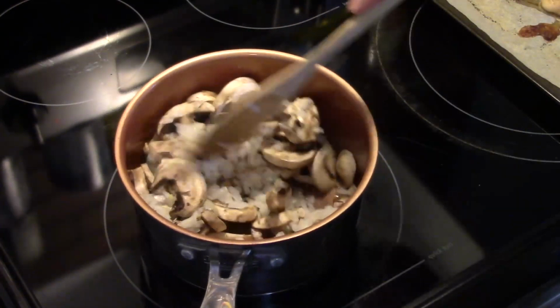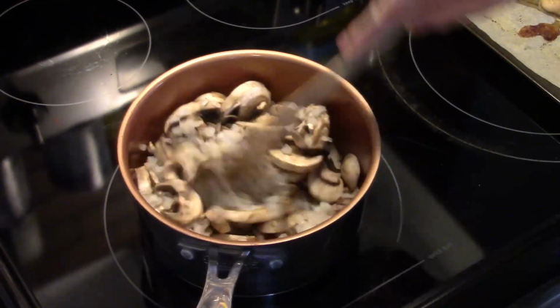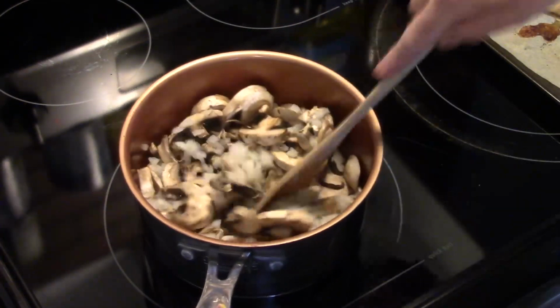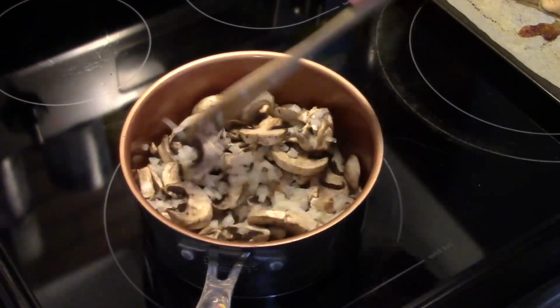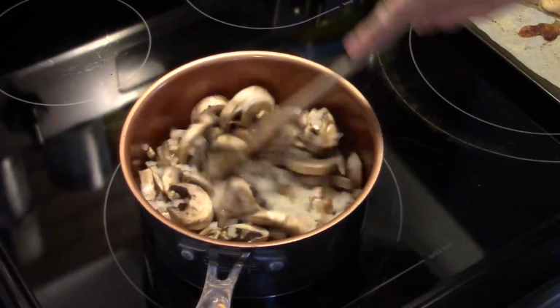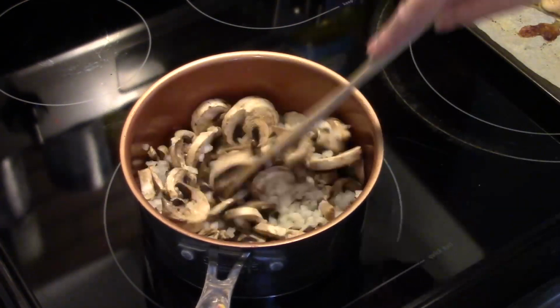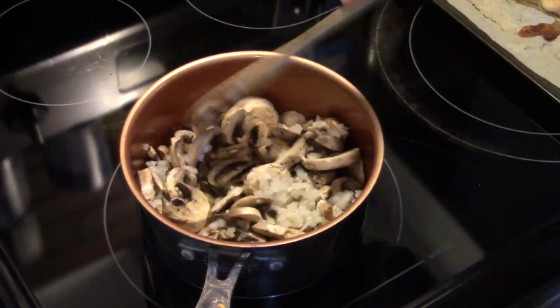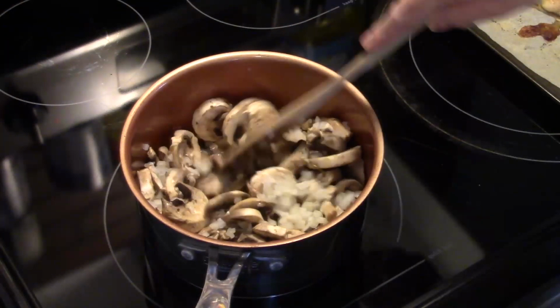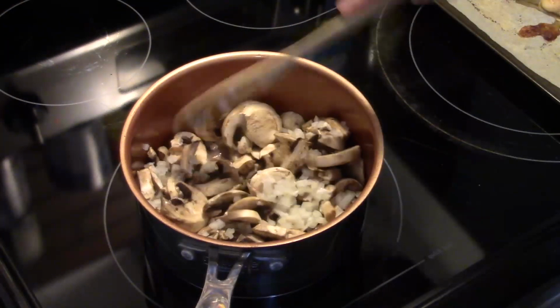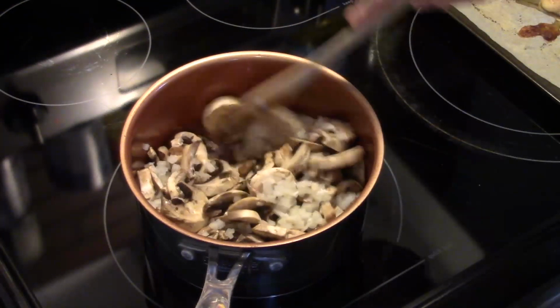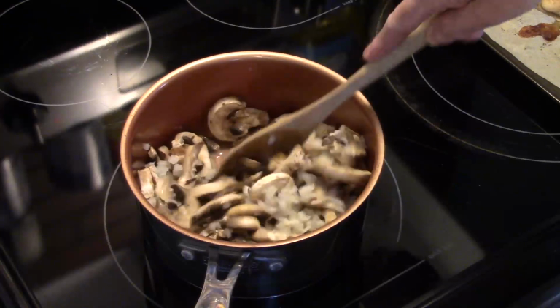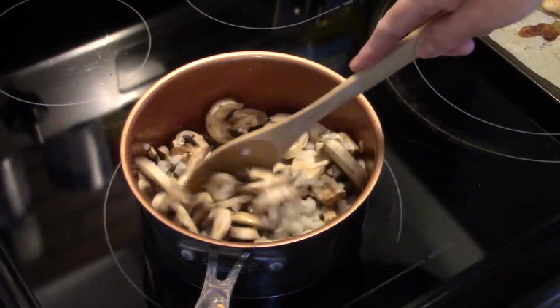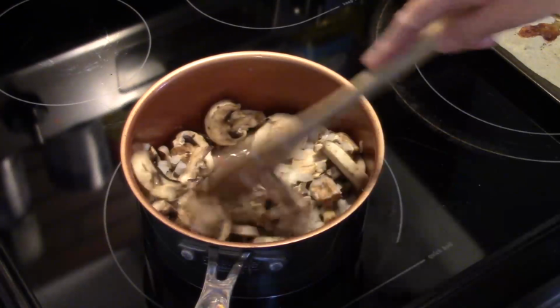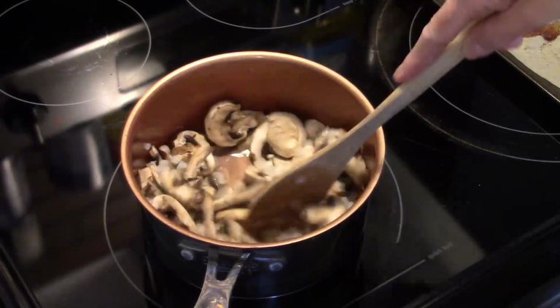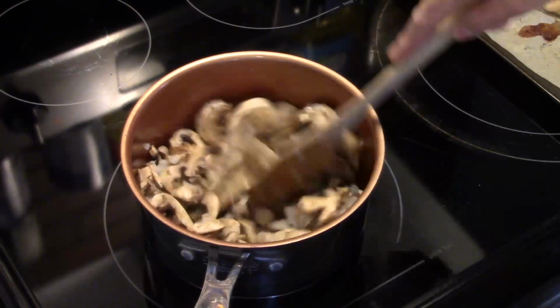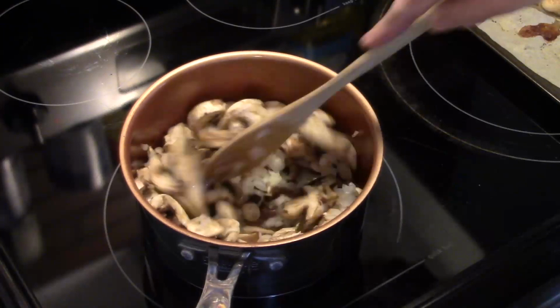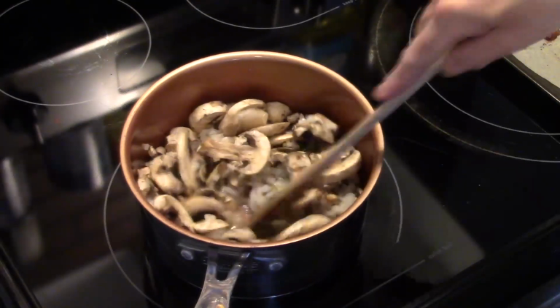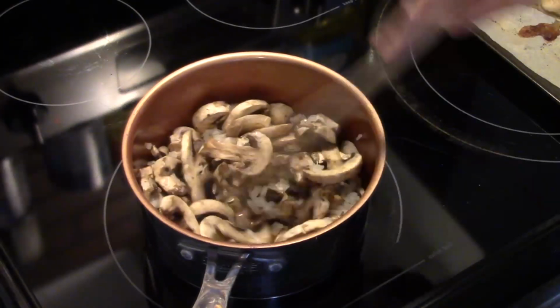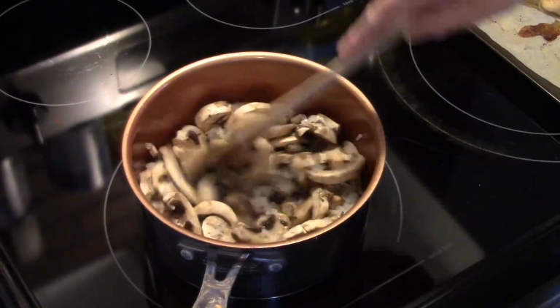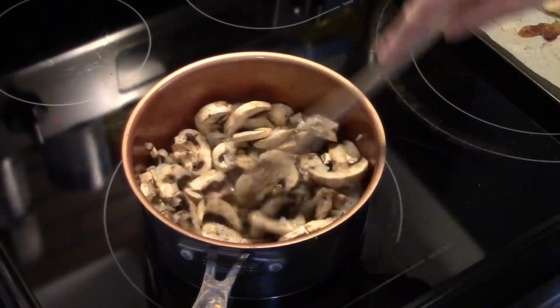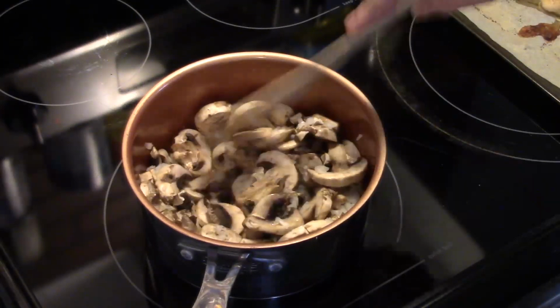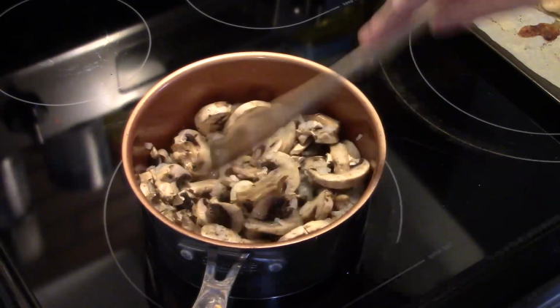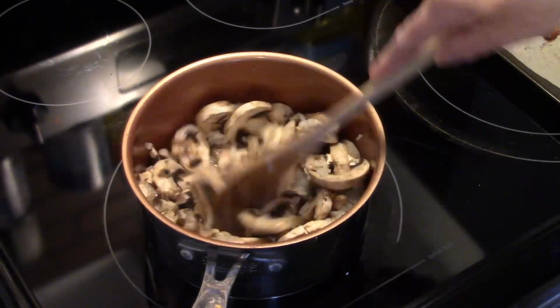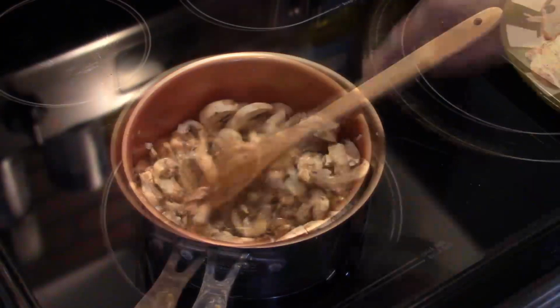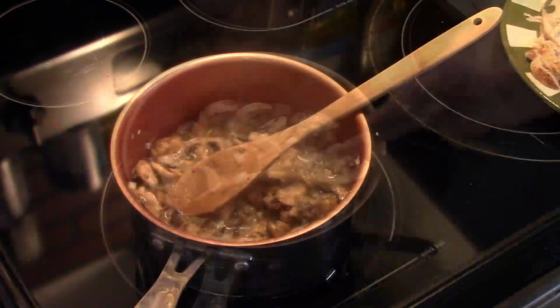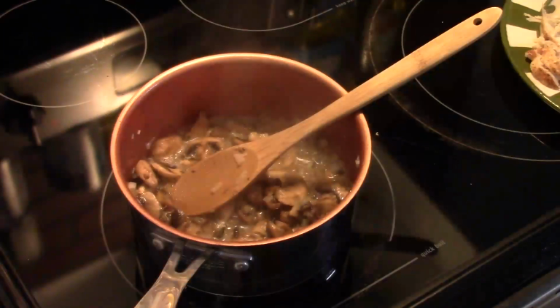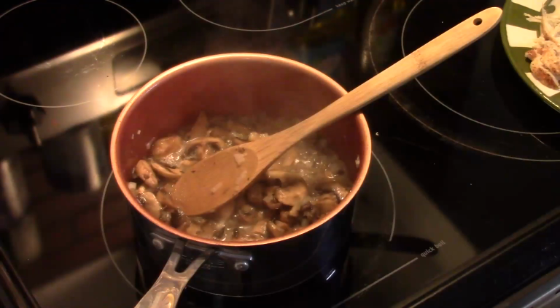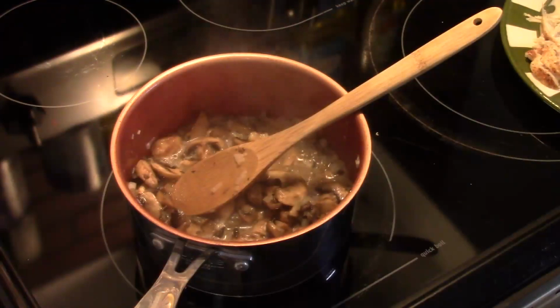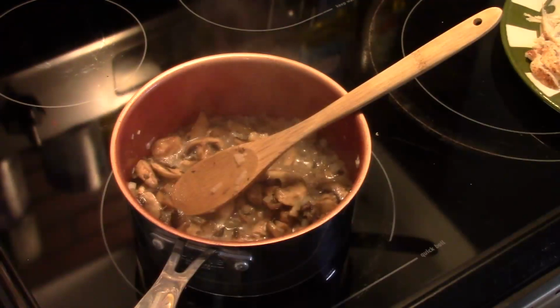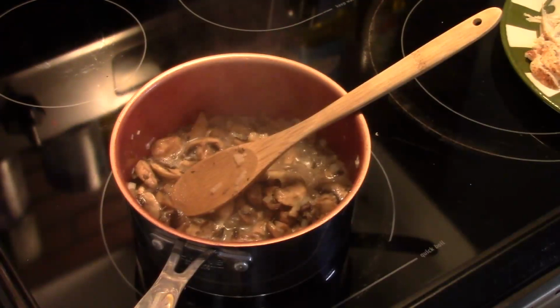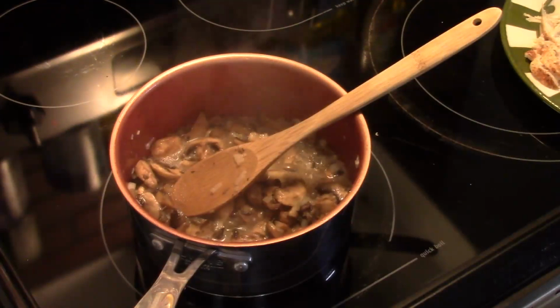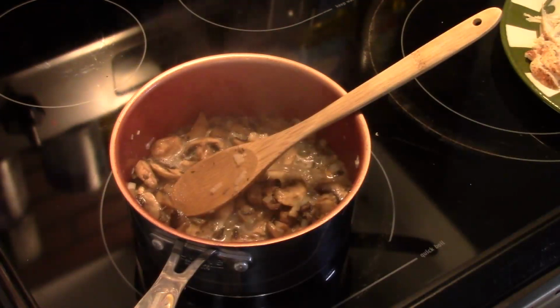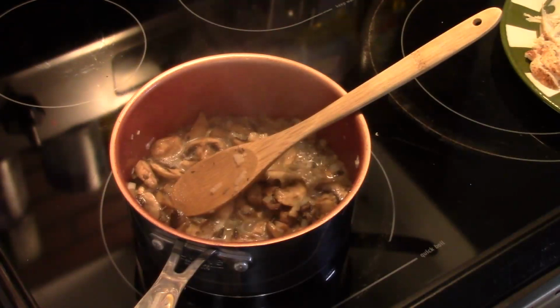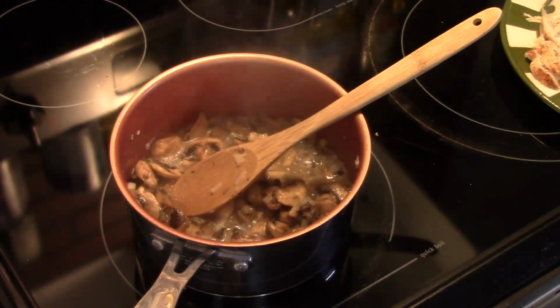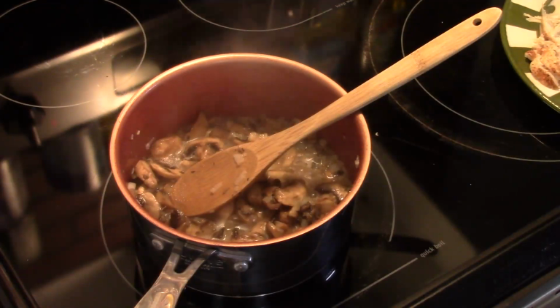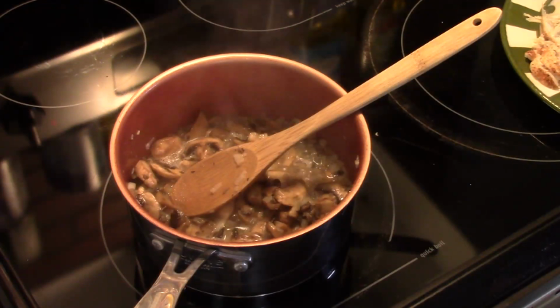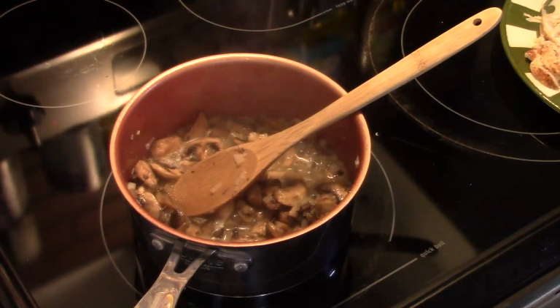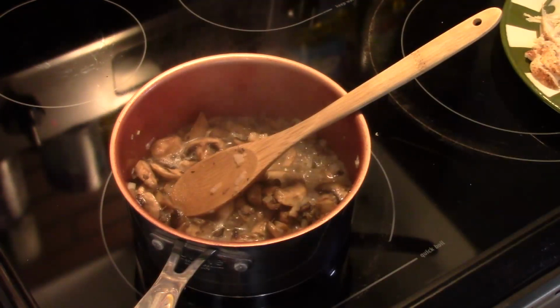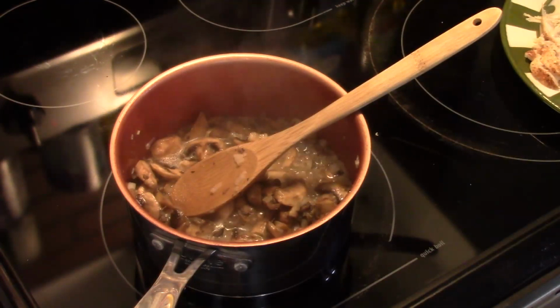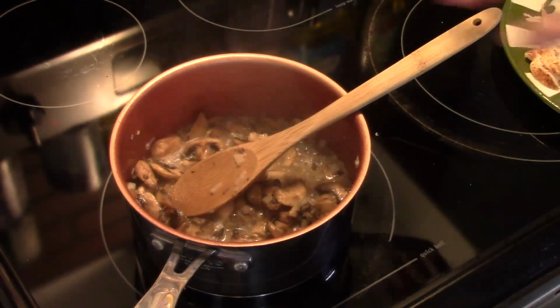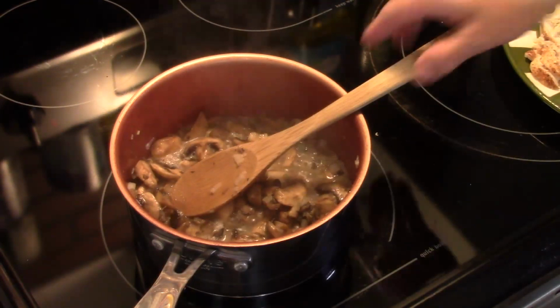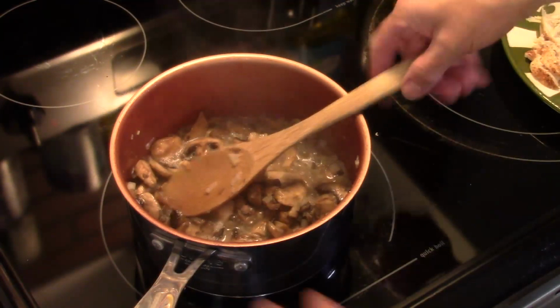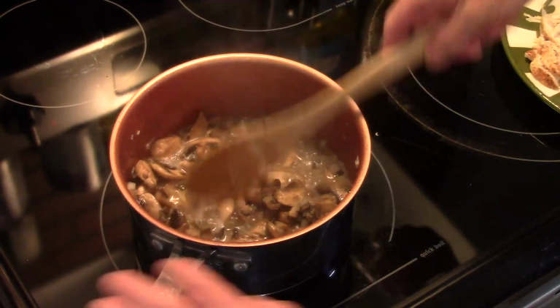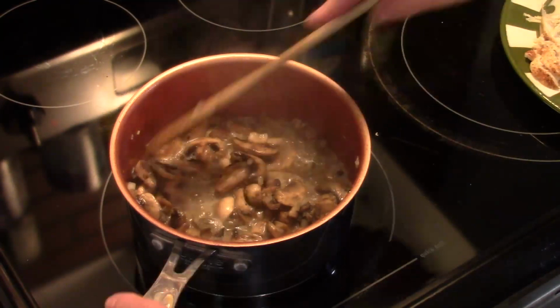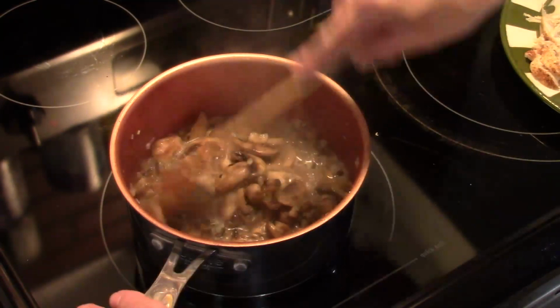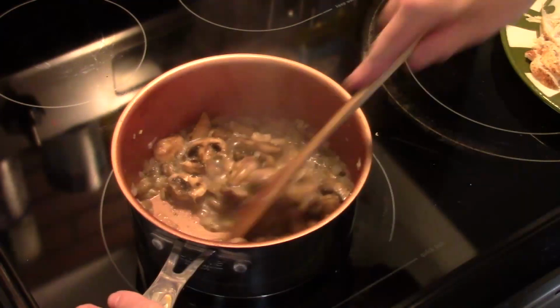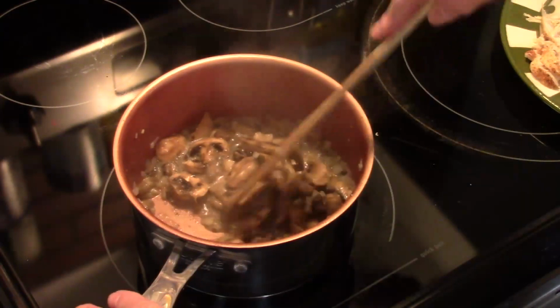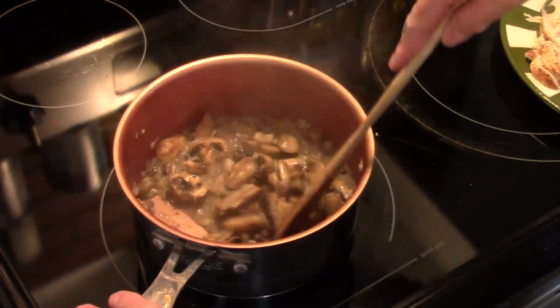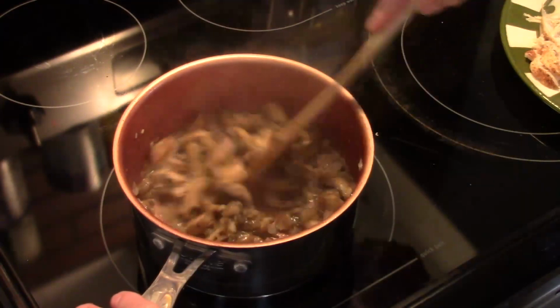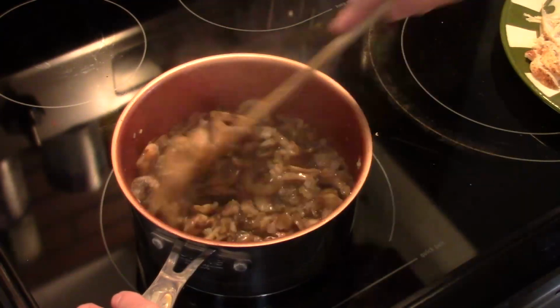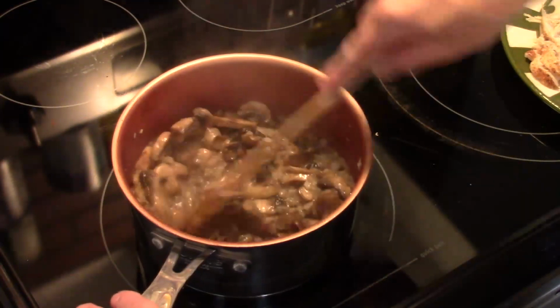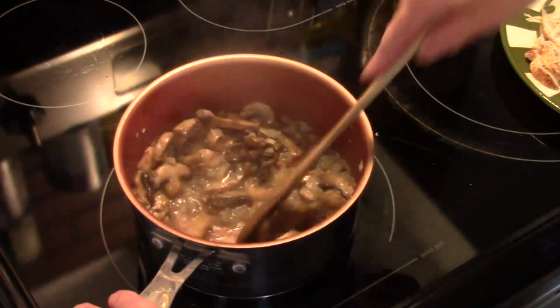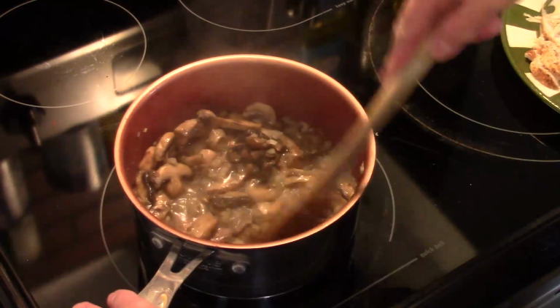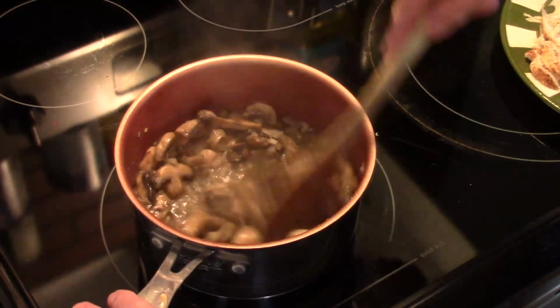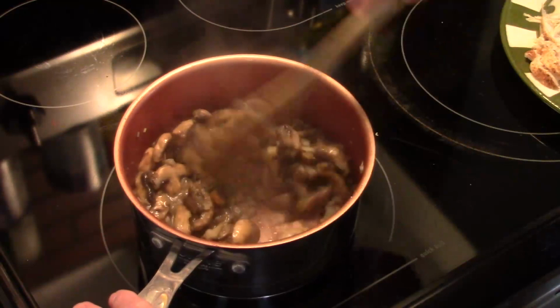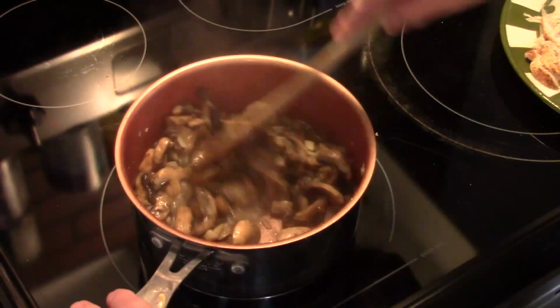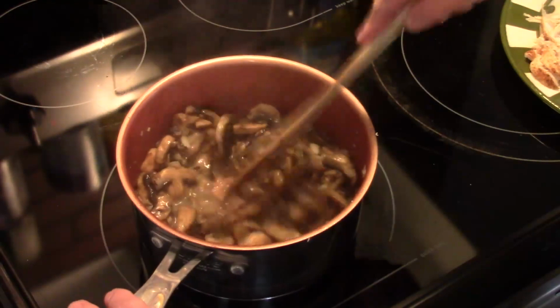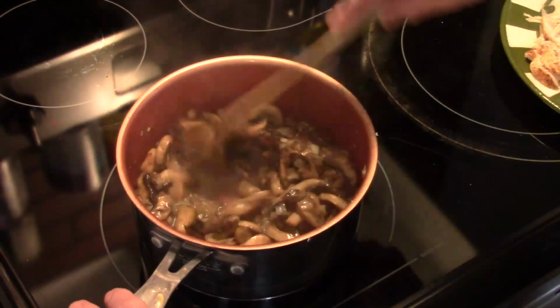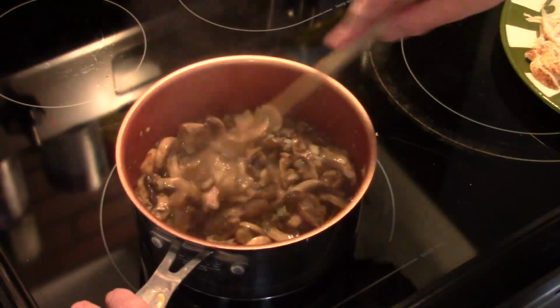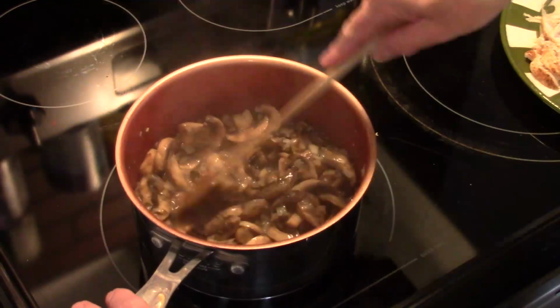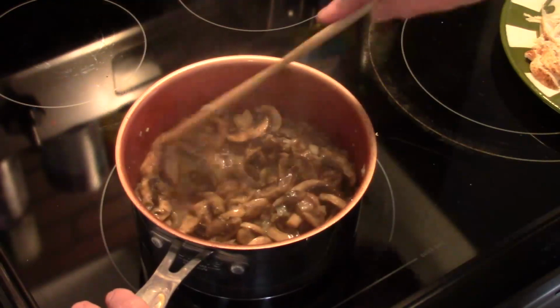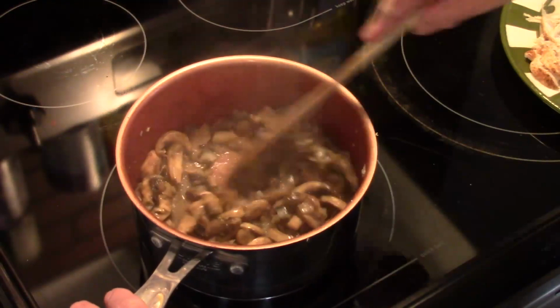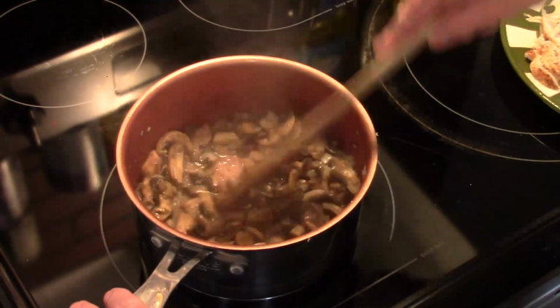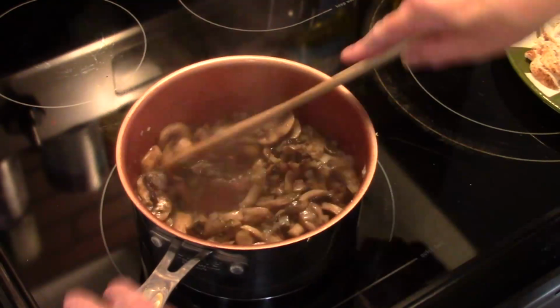I'm going to allow this to sauté over medium heat for about five minutes or so until those onions start to turn translucent and the mushrooms soften up.